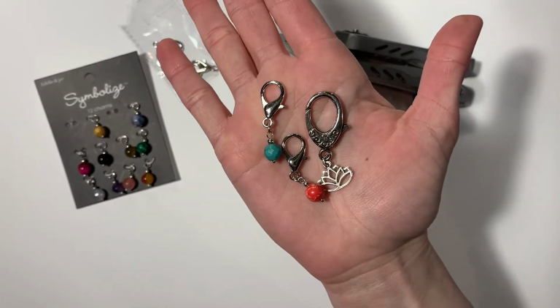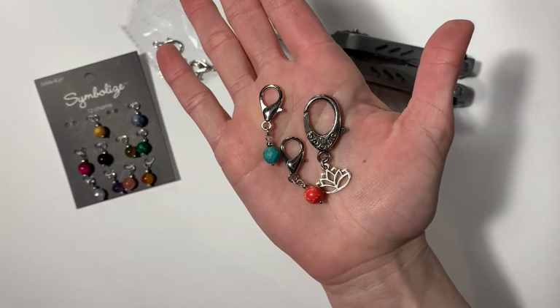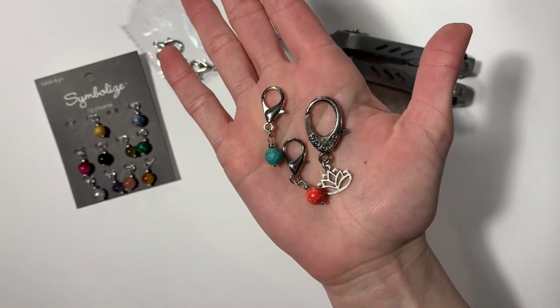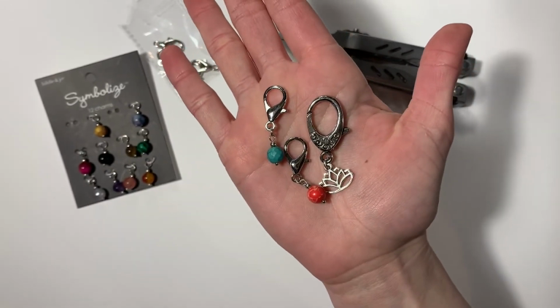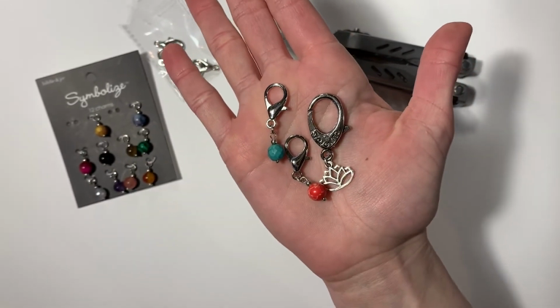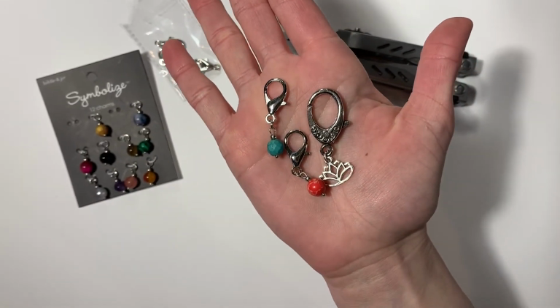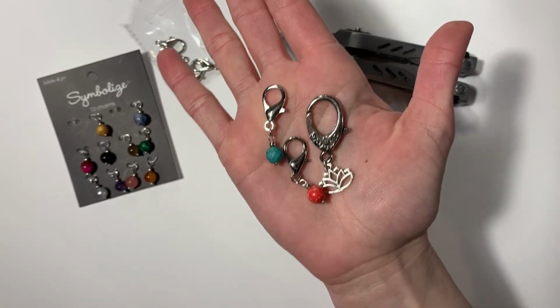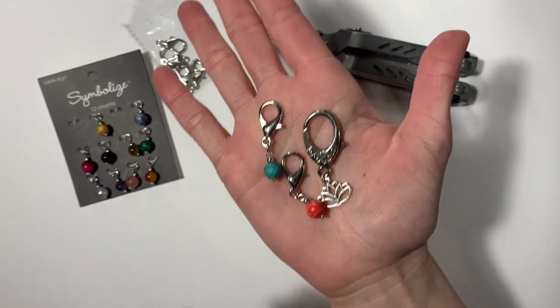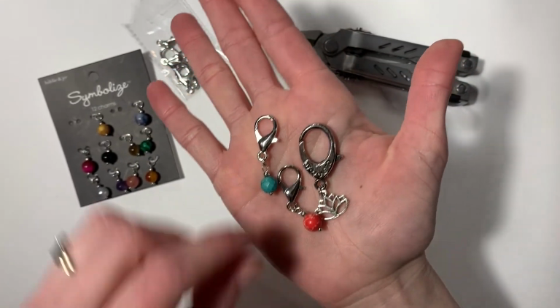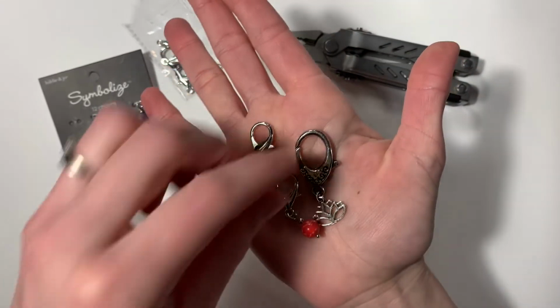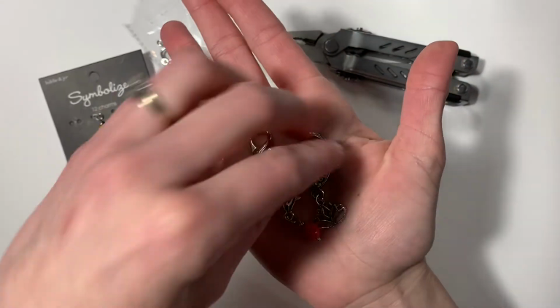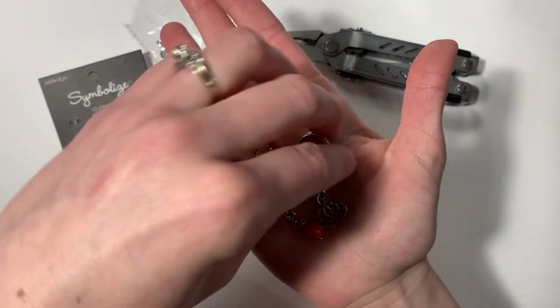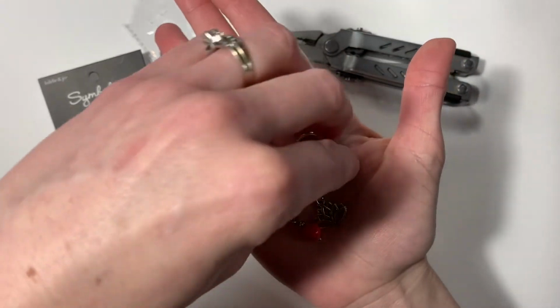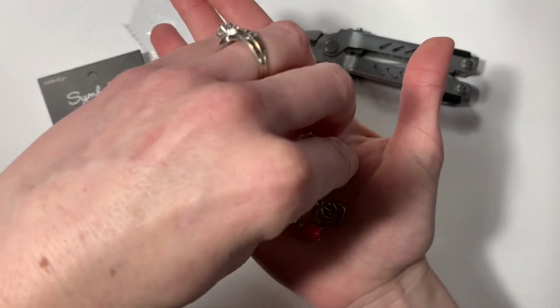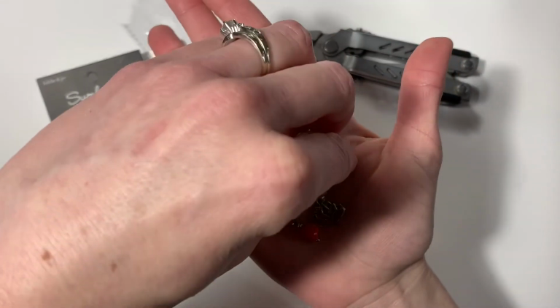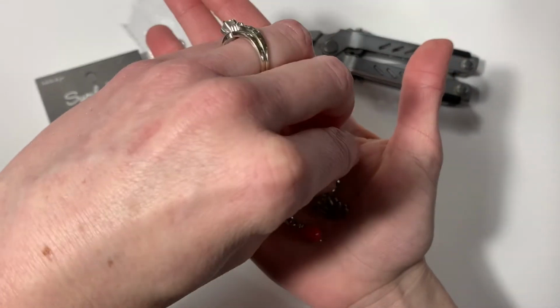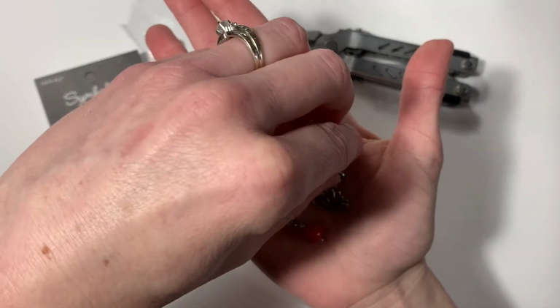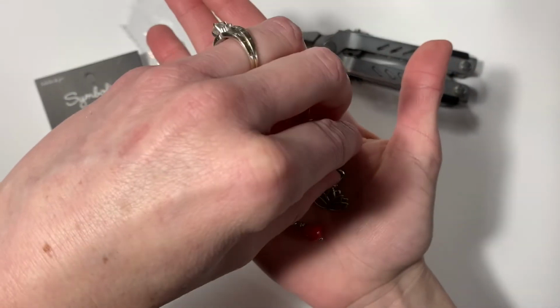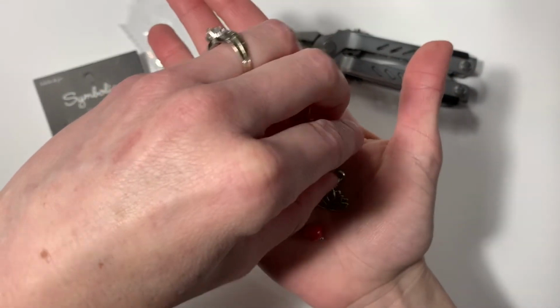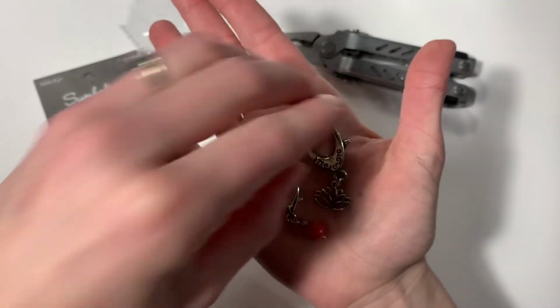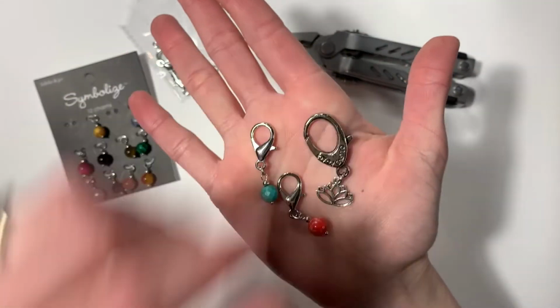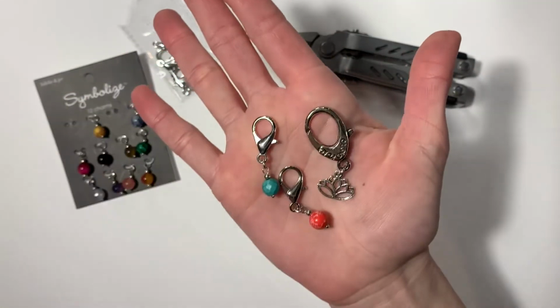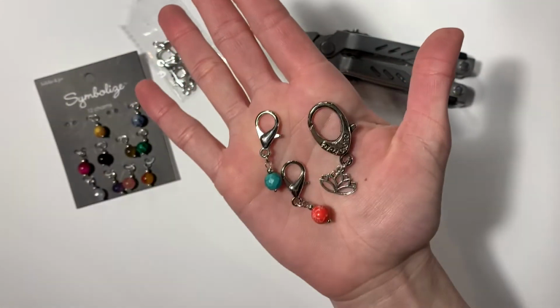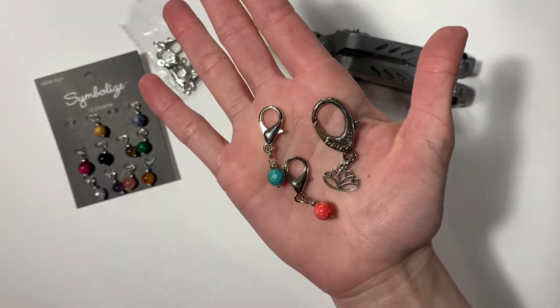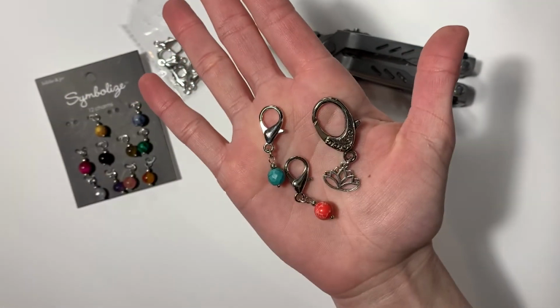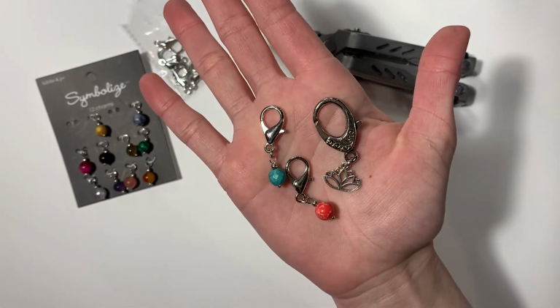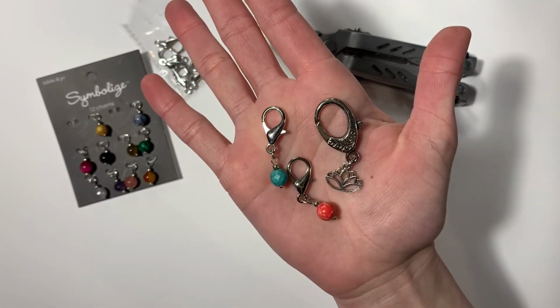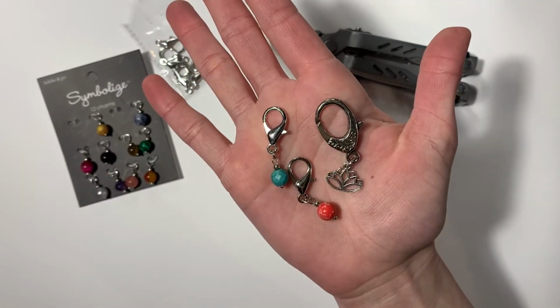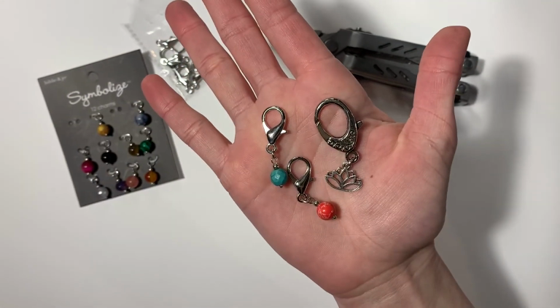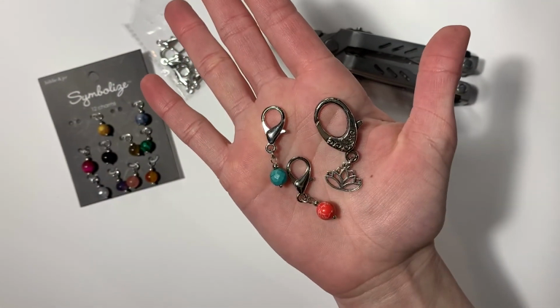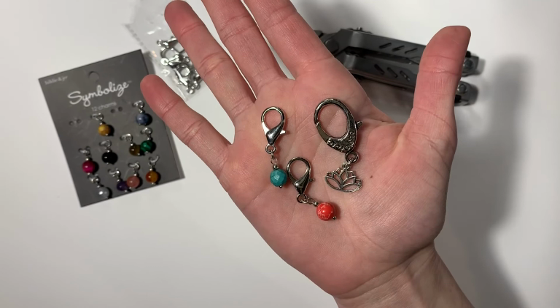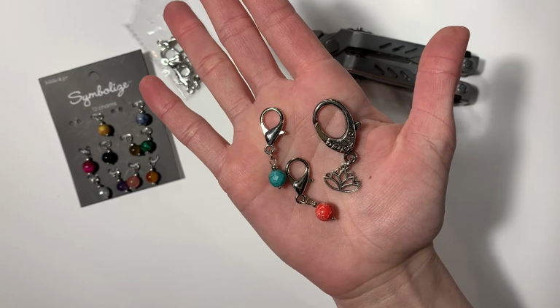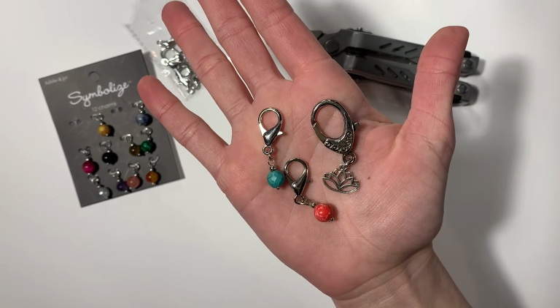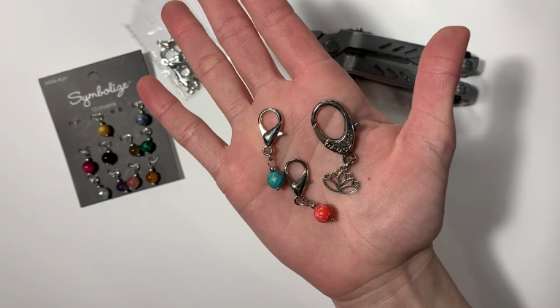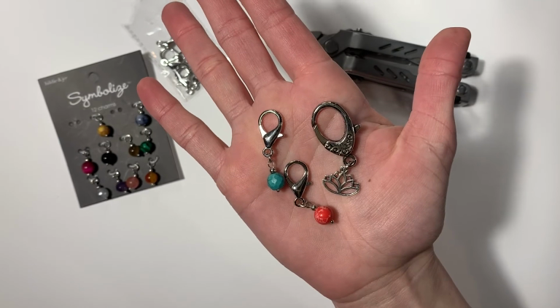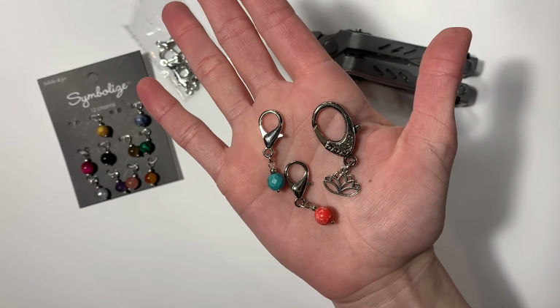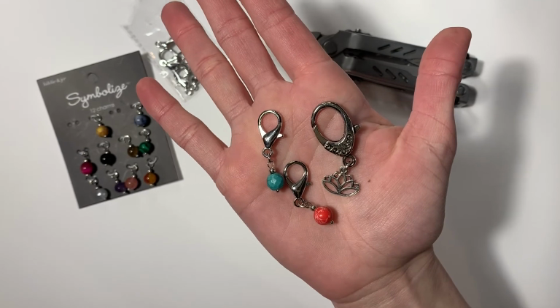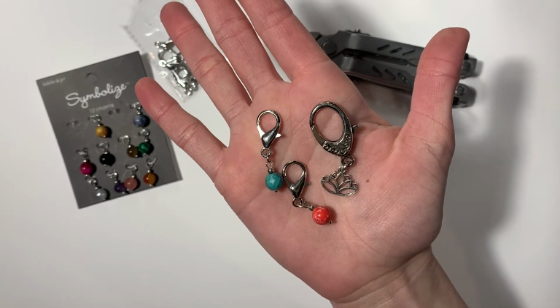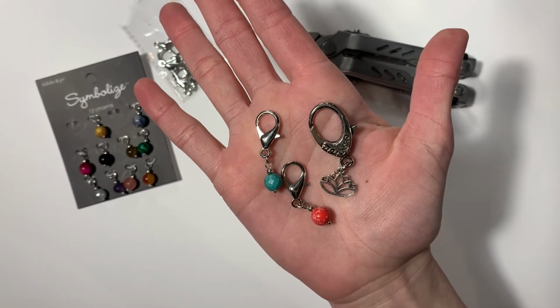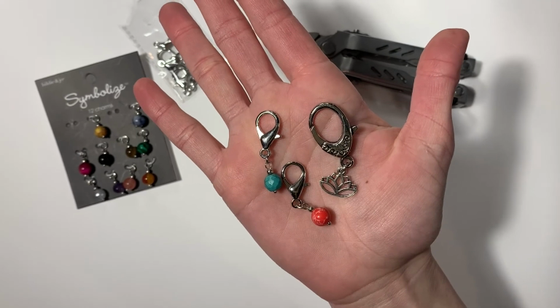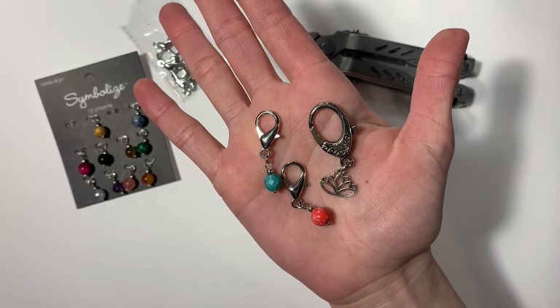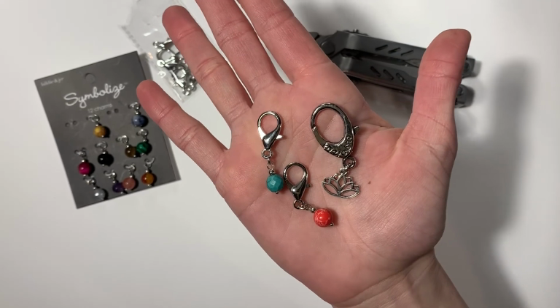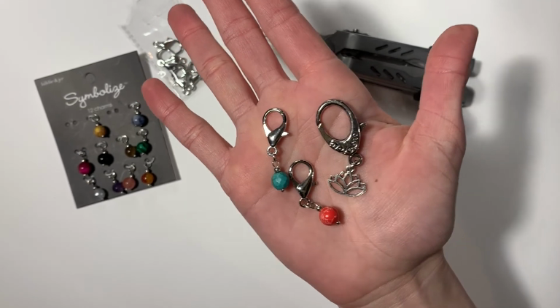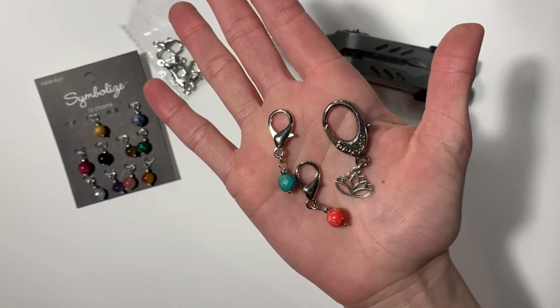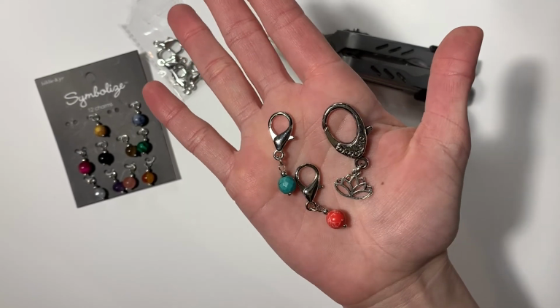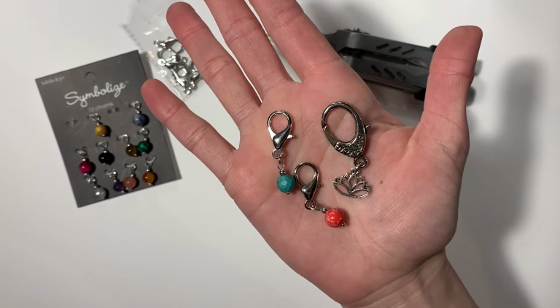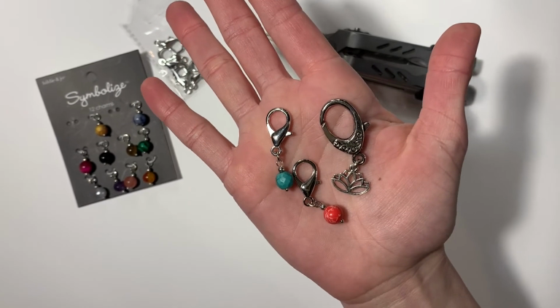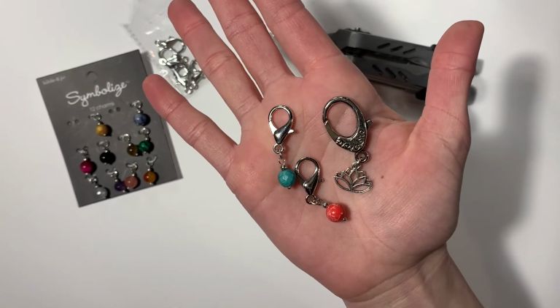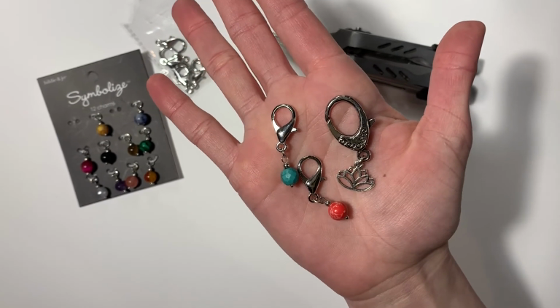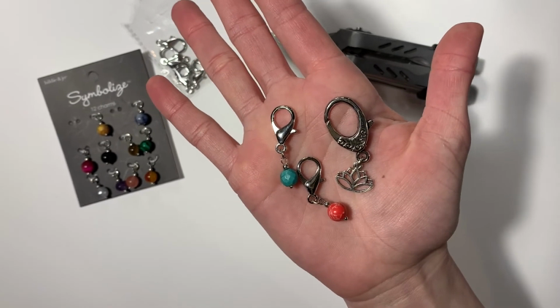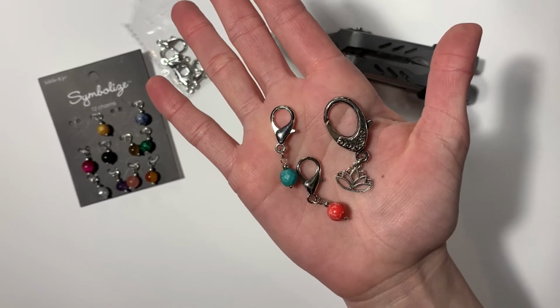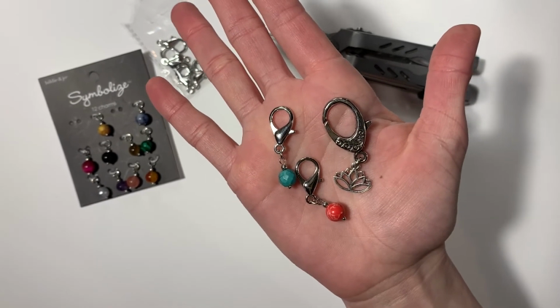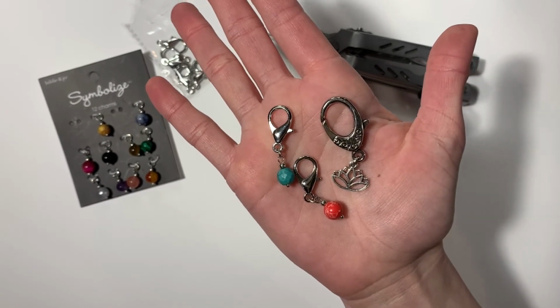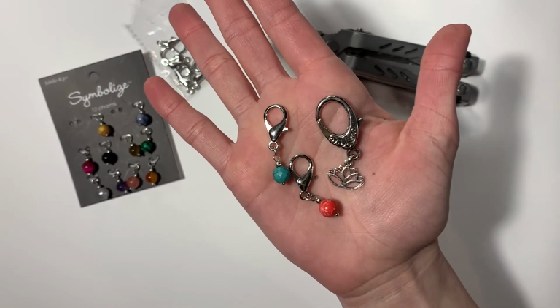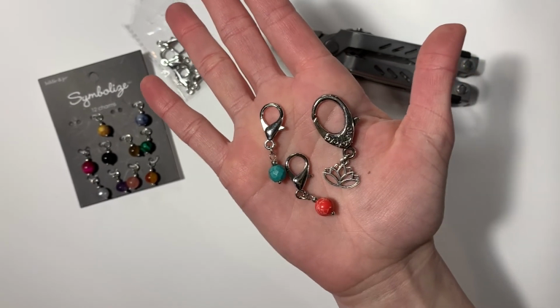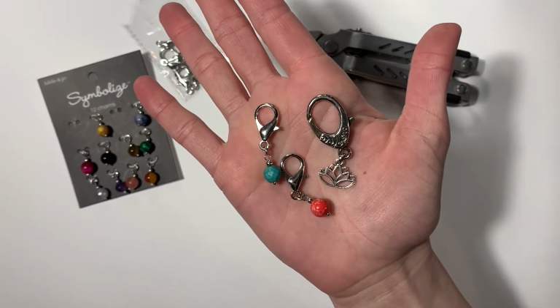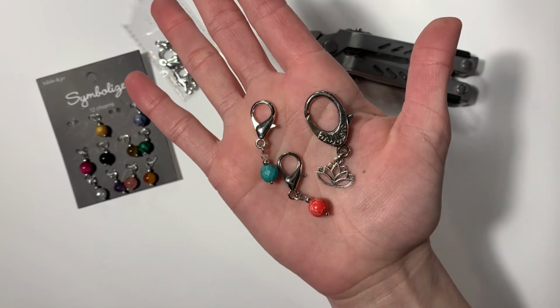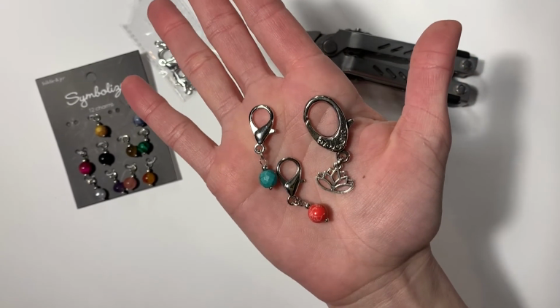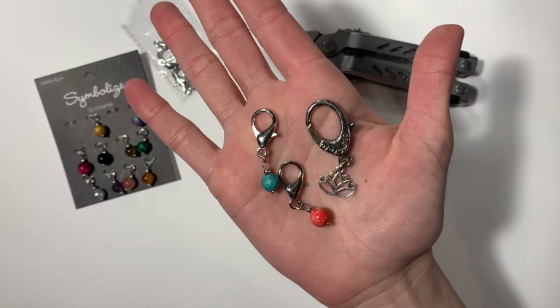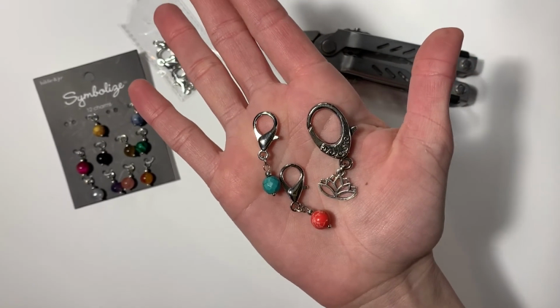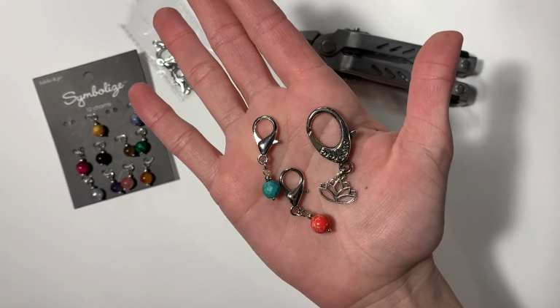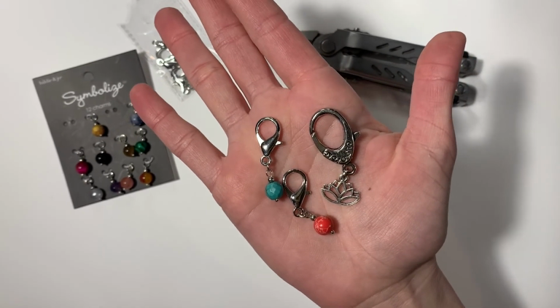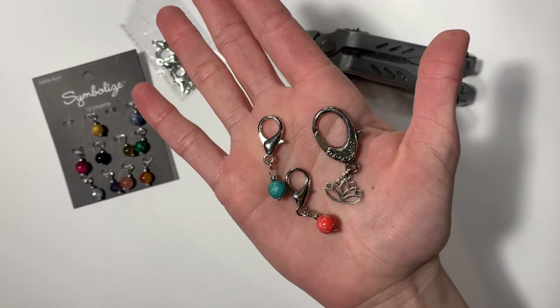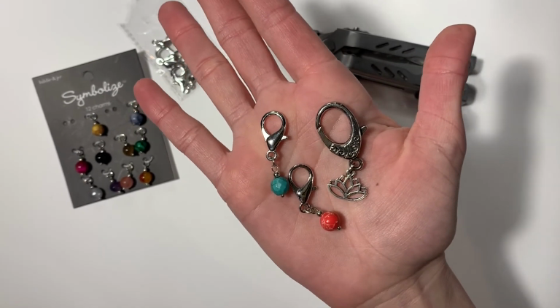I think it's really fun and I hope you enjoyed this tutorial today. If you did, give me a thumbs up and subscribe to my channel for more crochet tips, tricks, and free patterns. Happy crocheting!